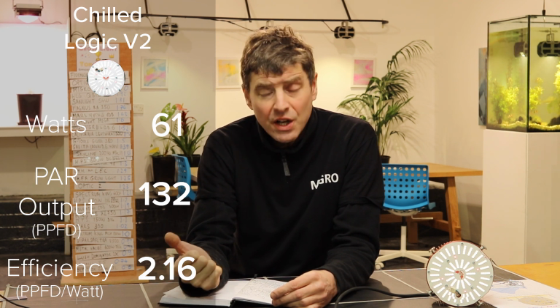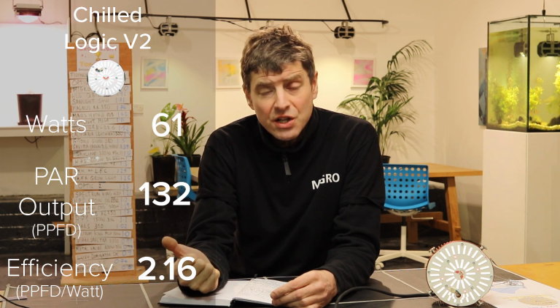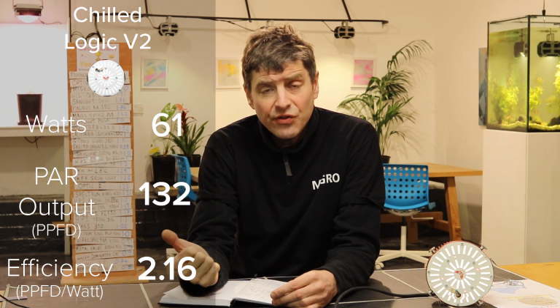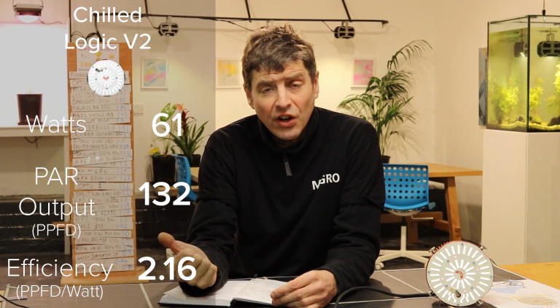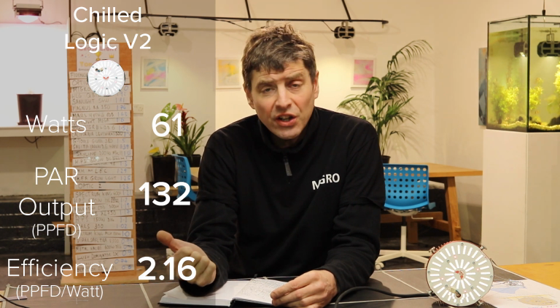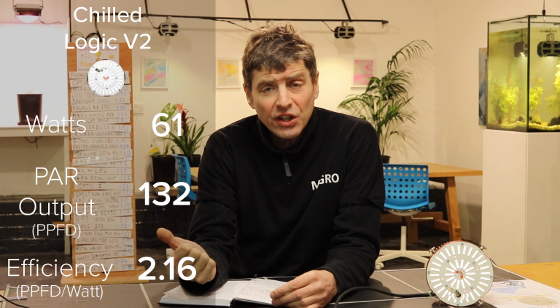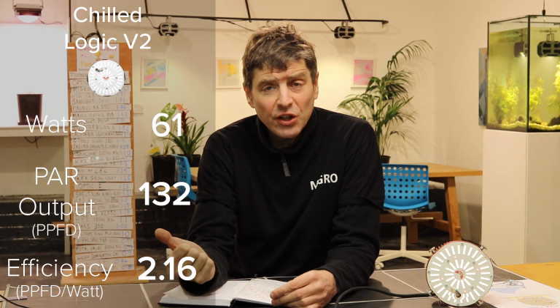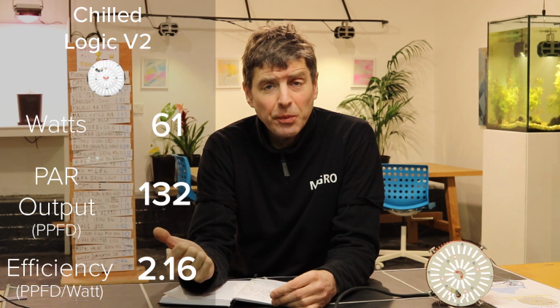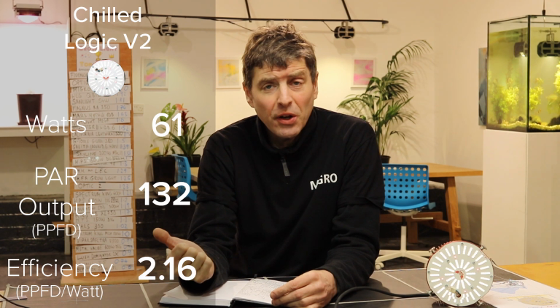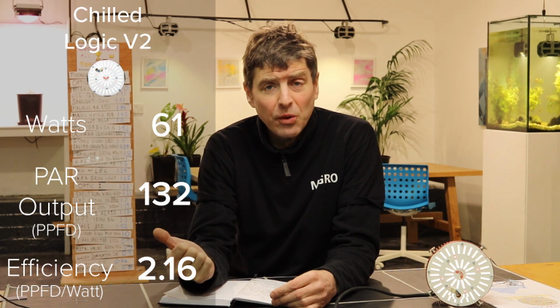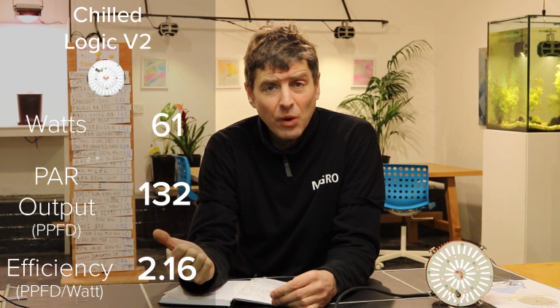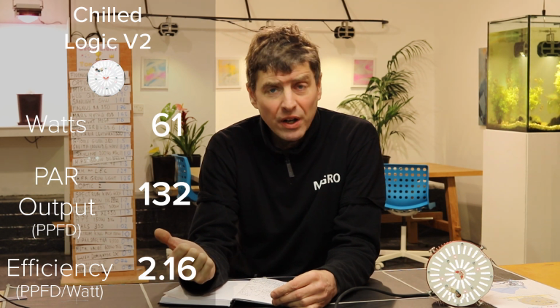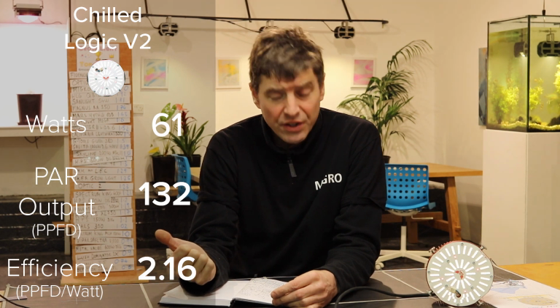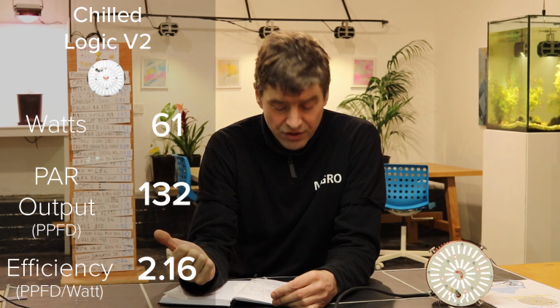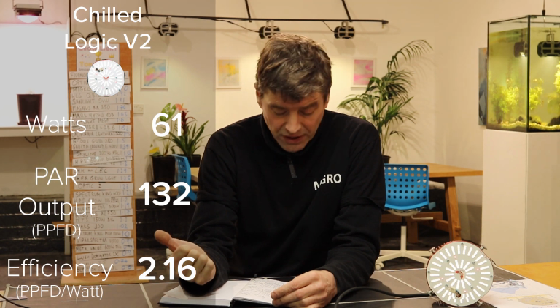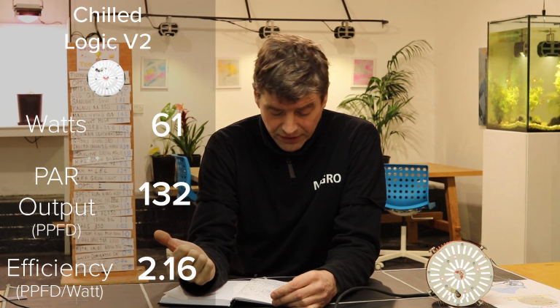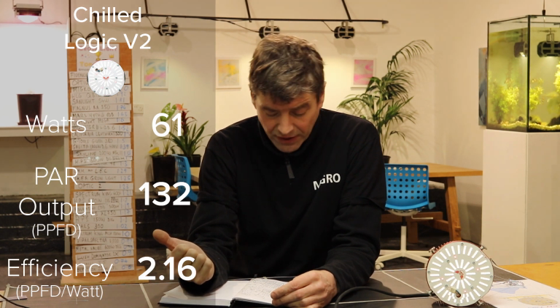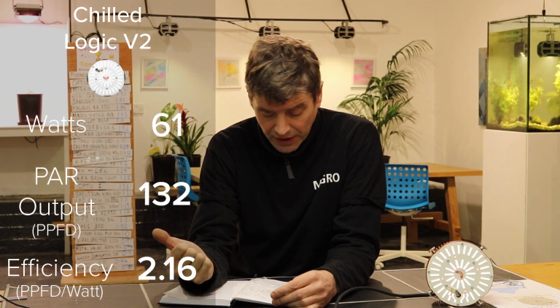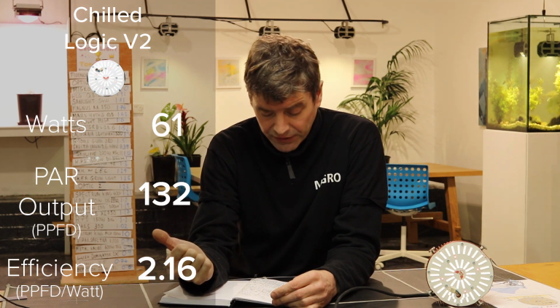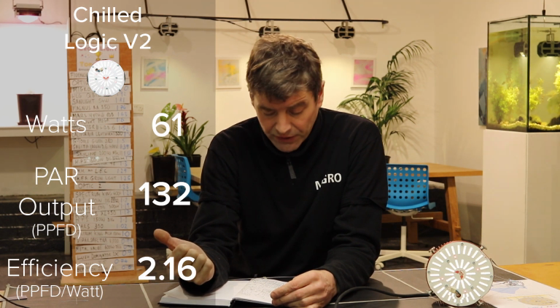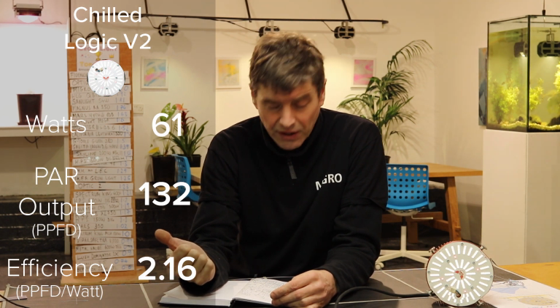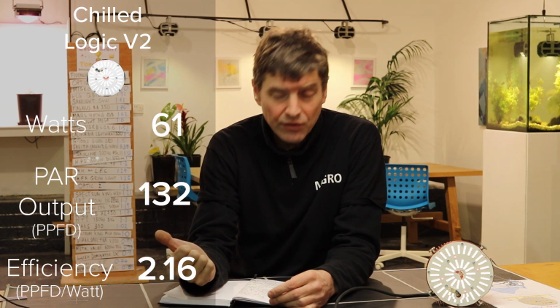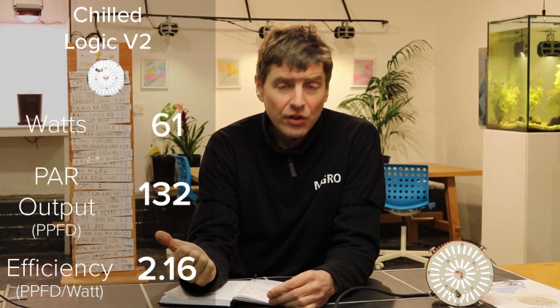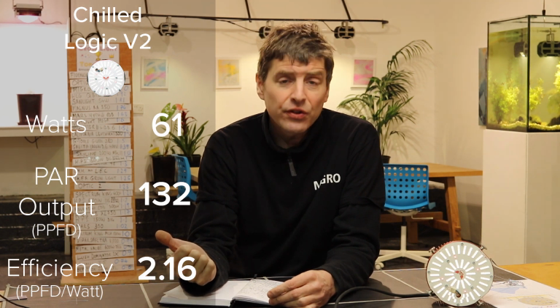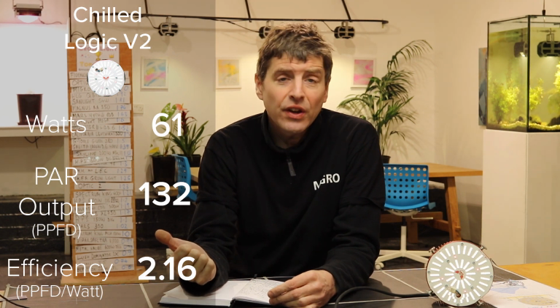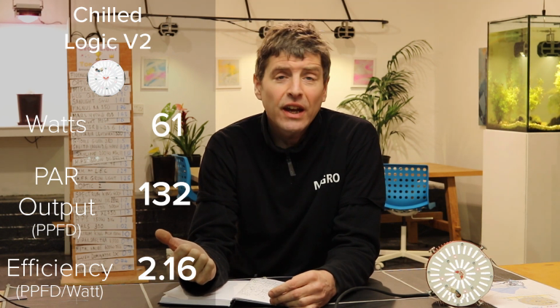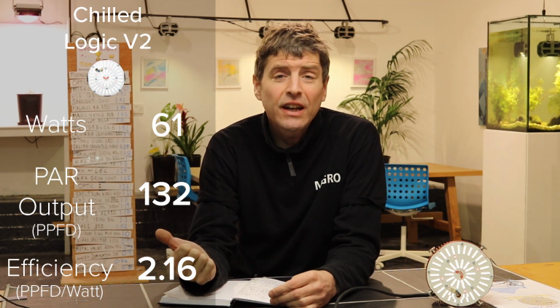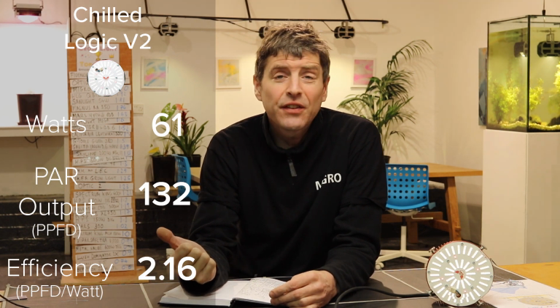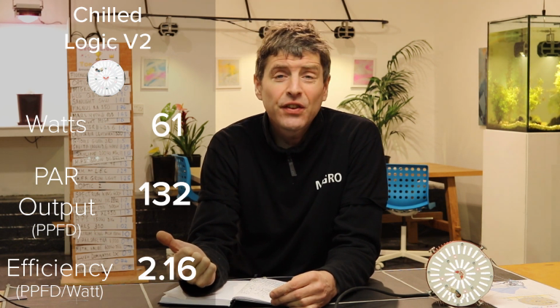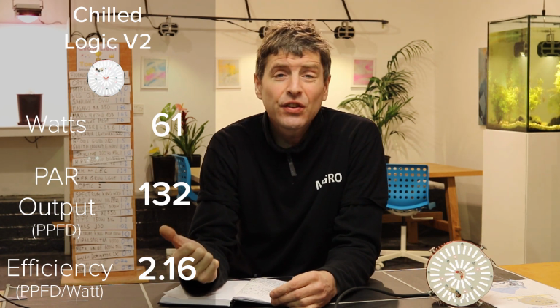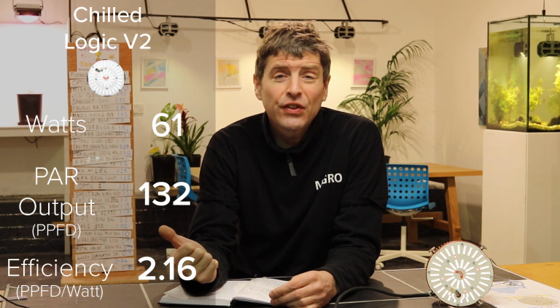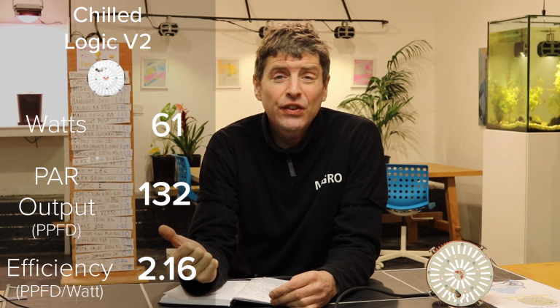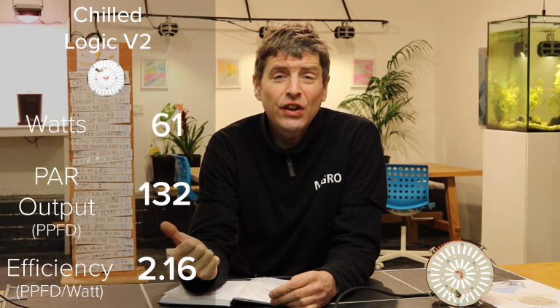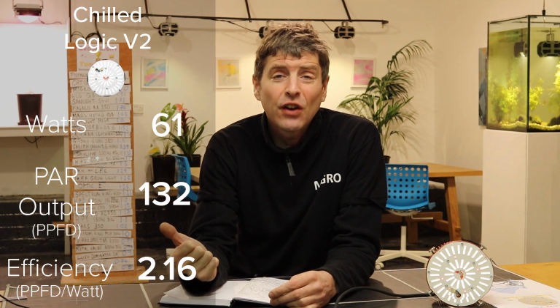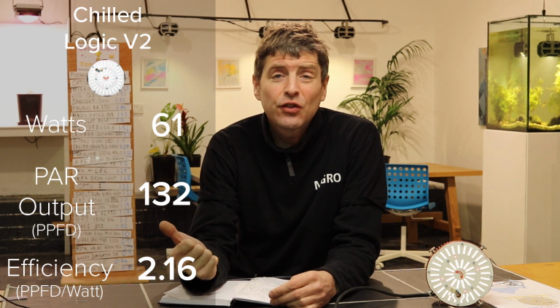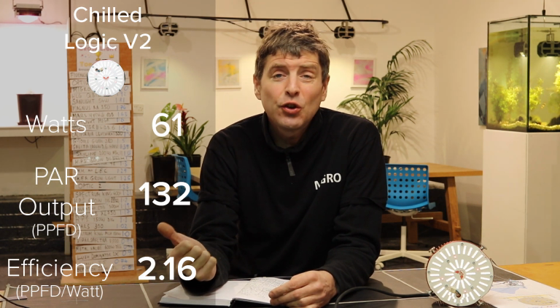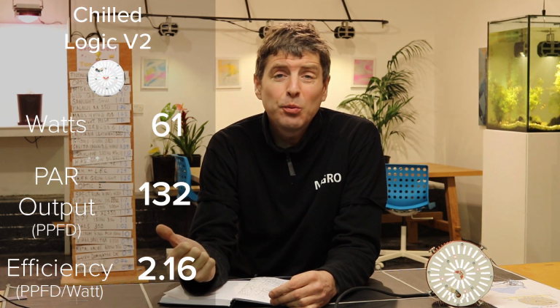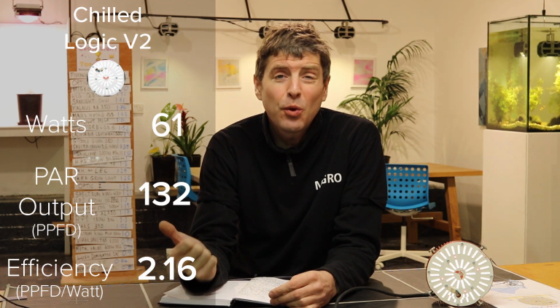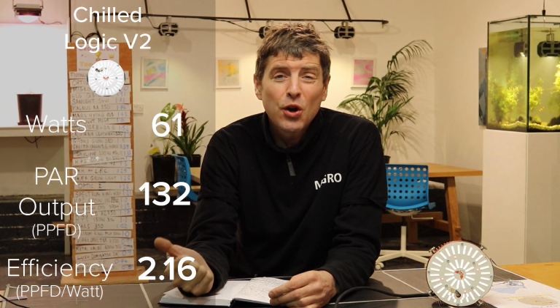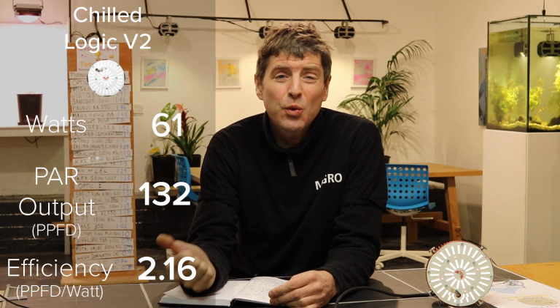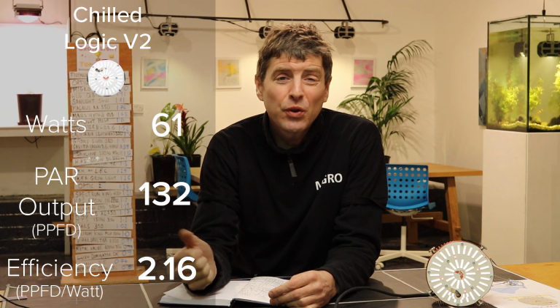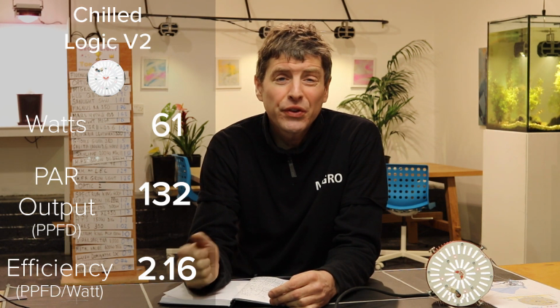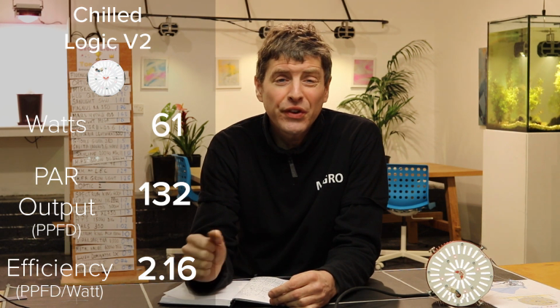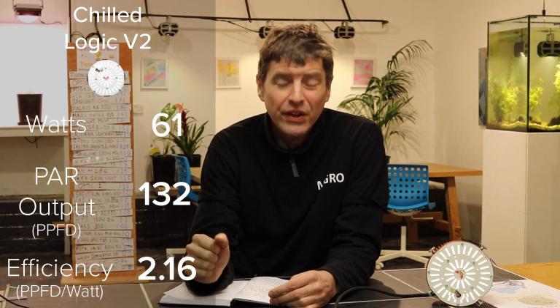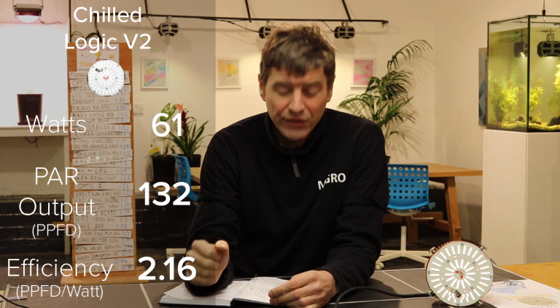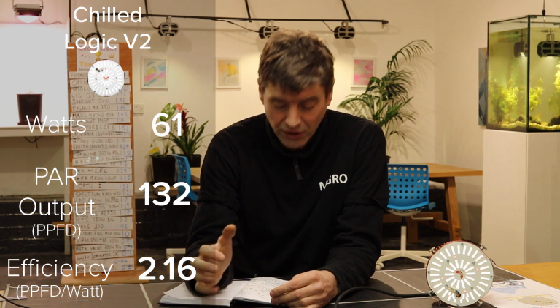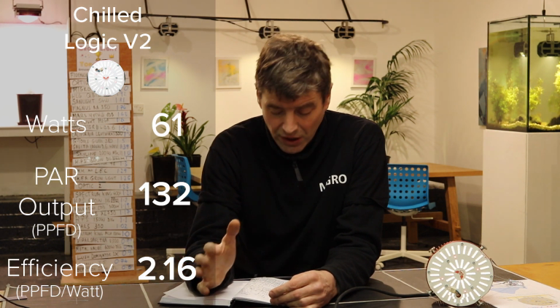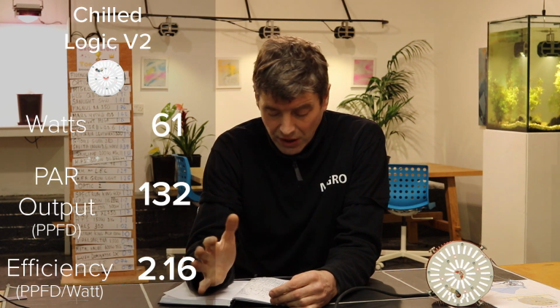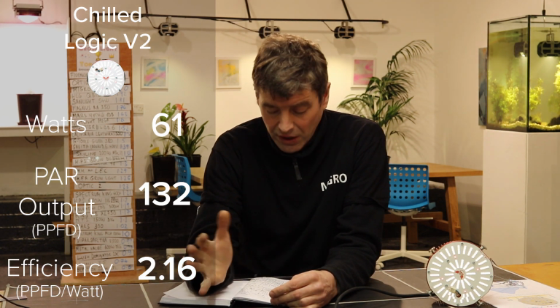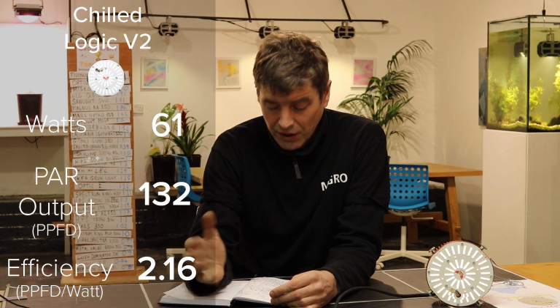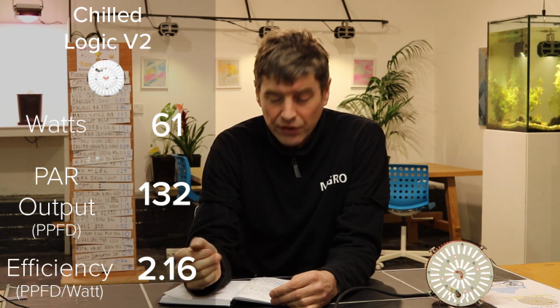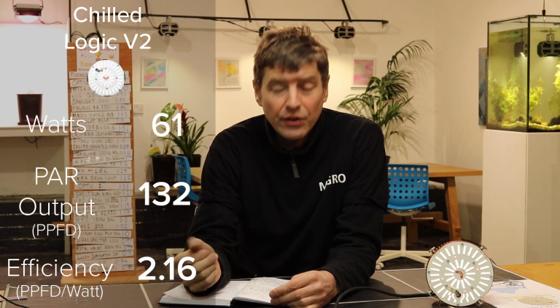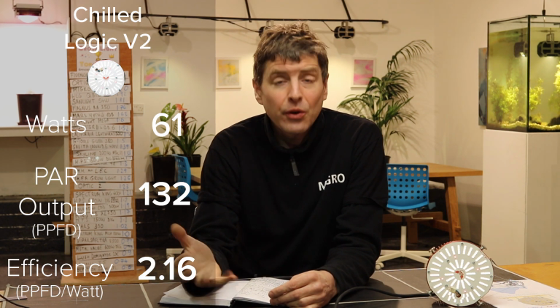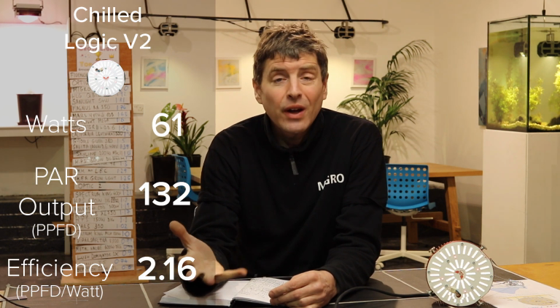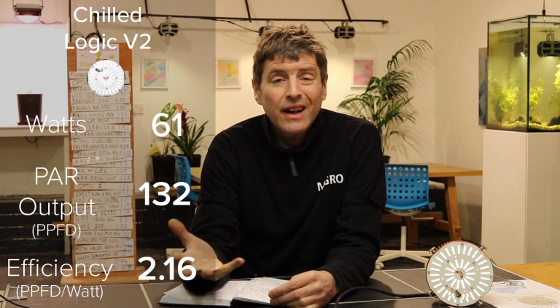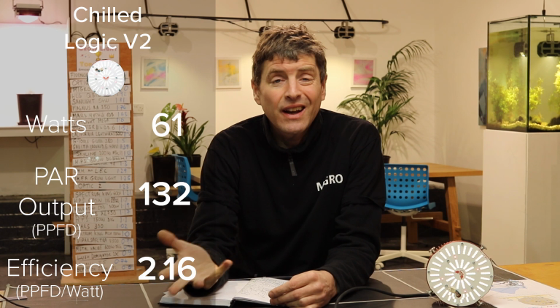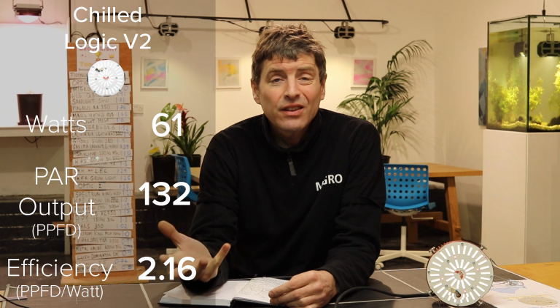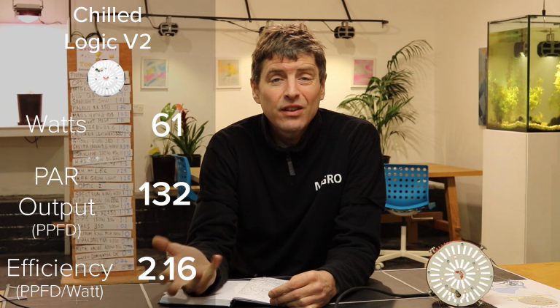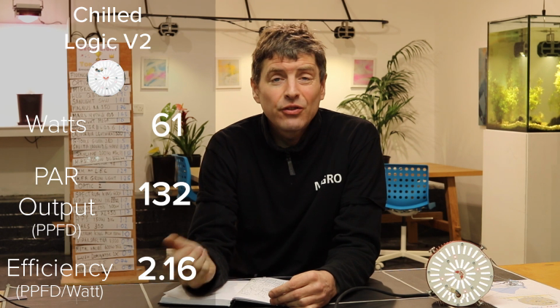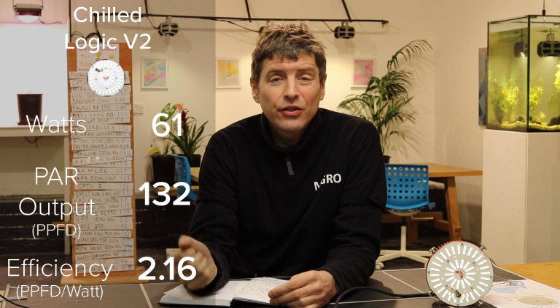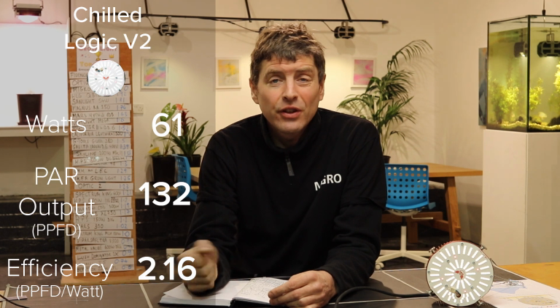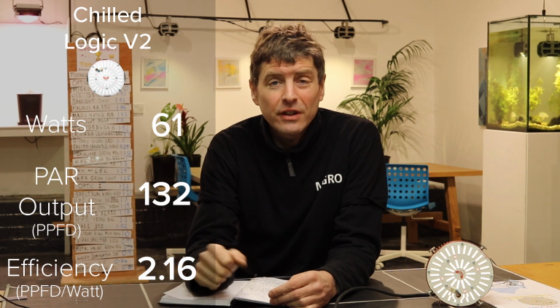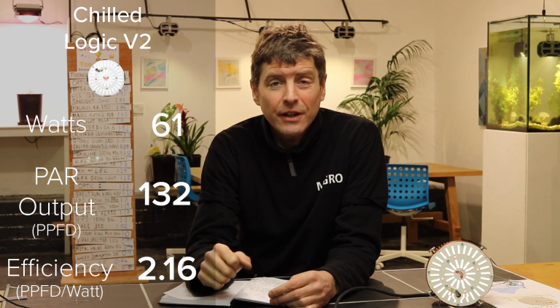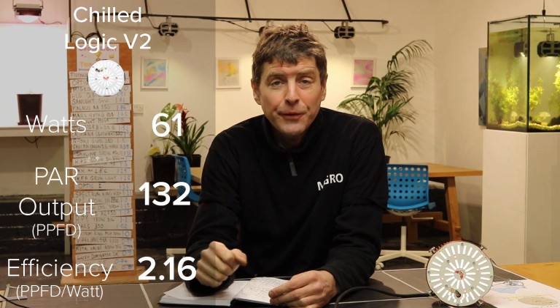The average PPFD in this case was 365, and the total power output is 132 PPFD. Dividing this by the wattage gives us an efficiency of 2.16 µmol per watt — so an excellent result there.